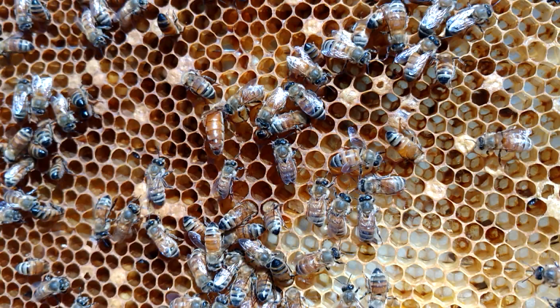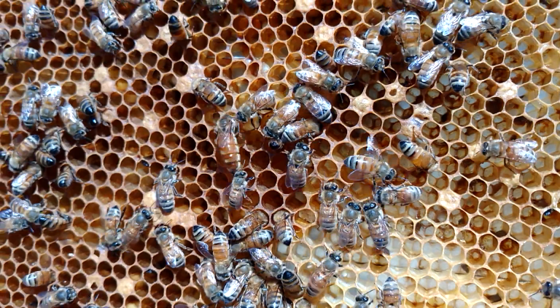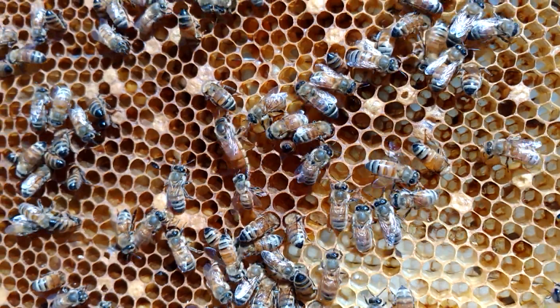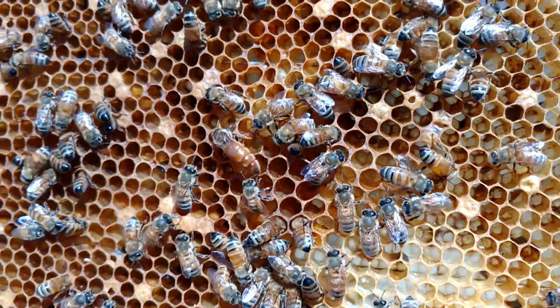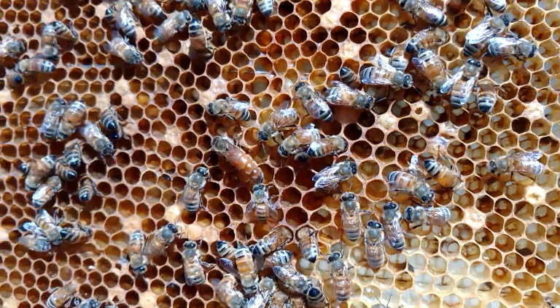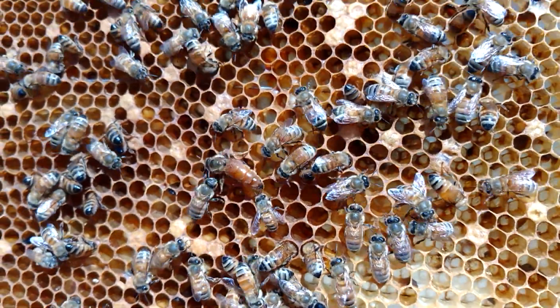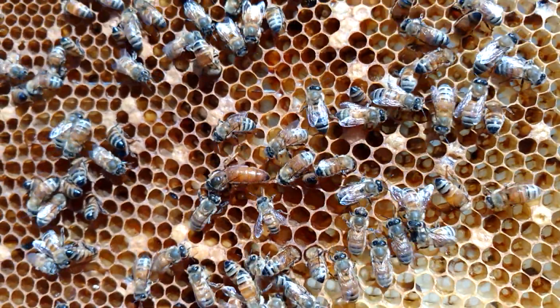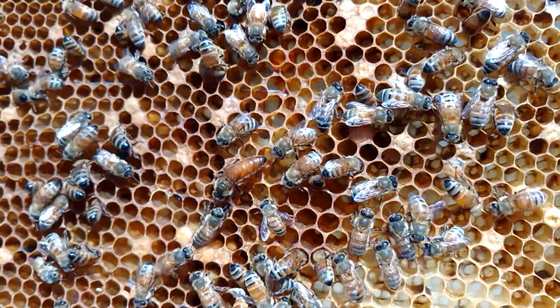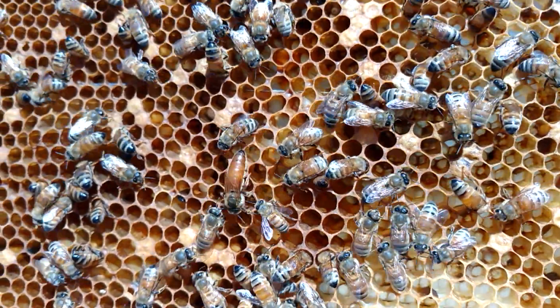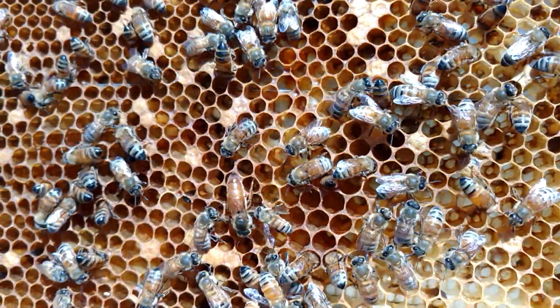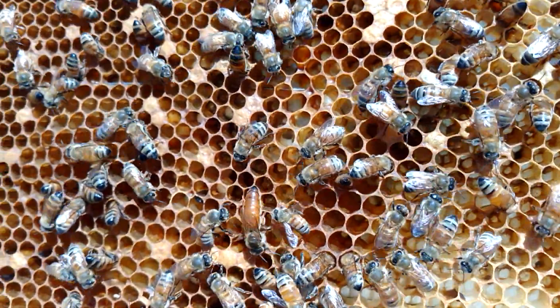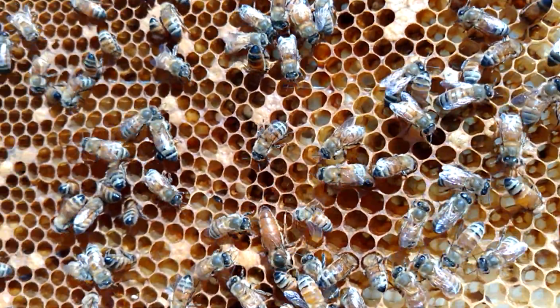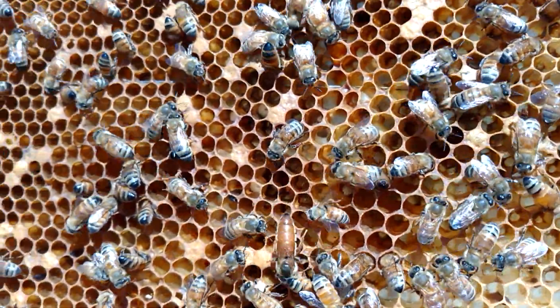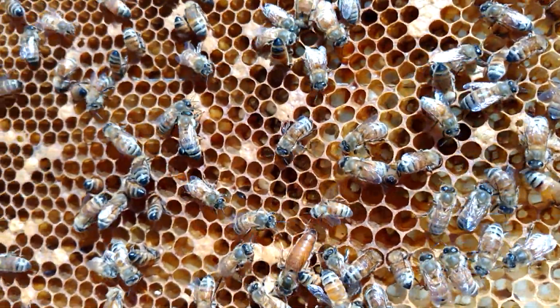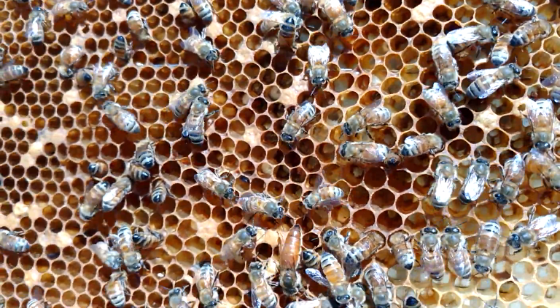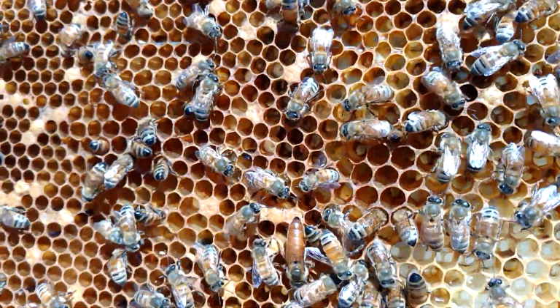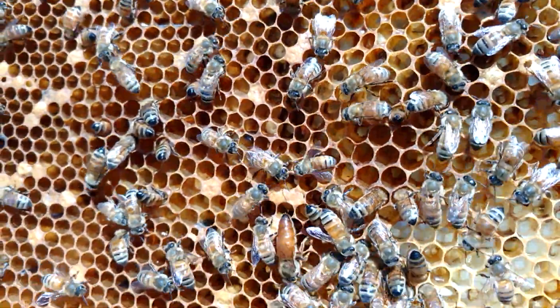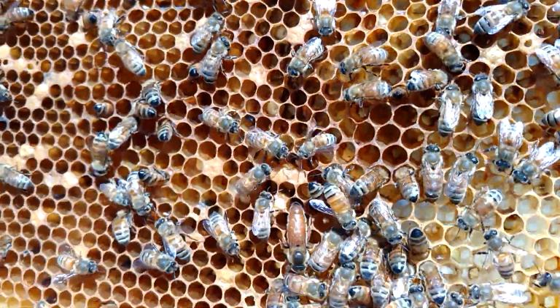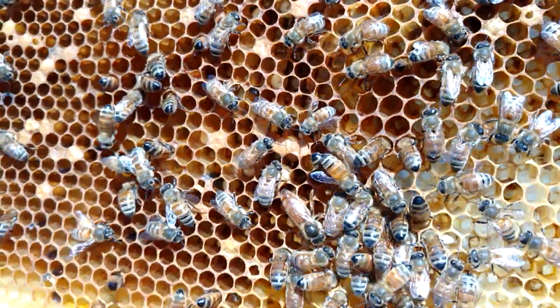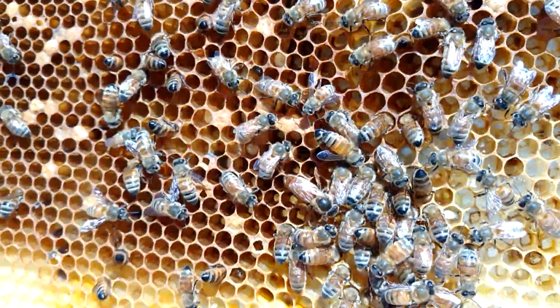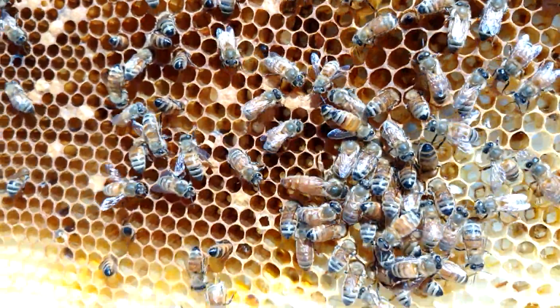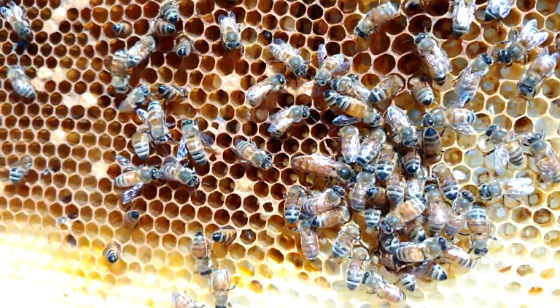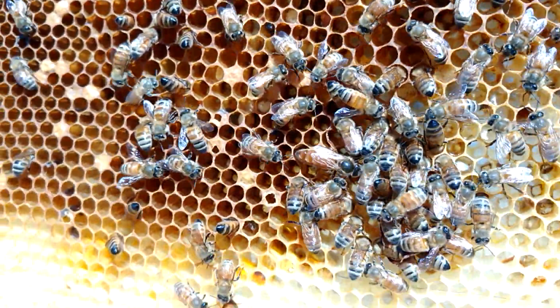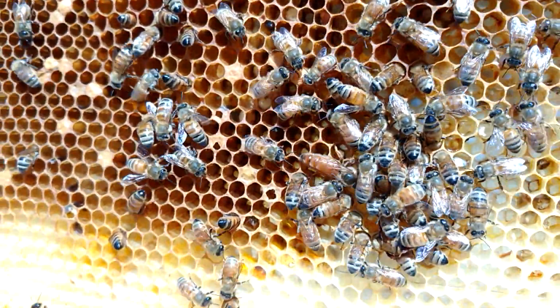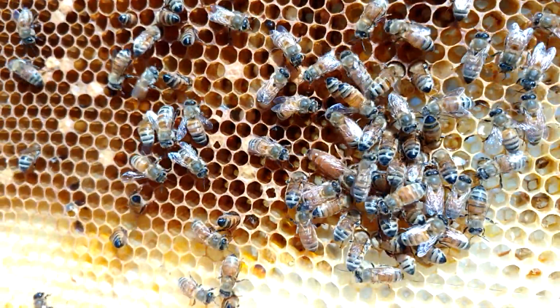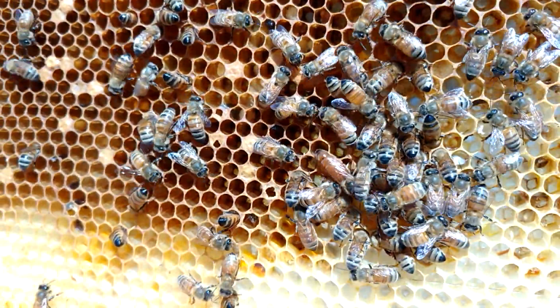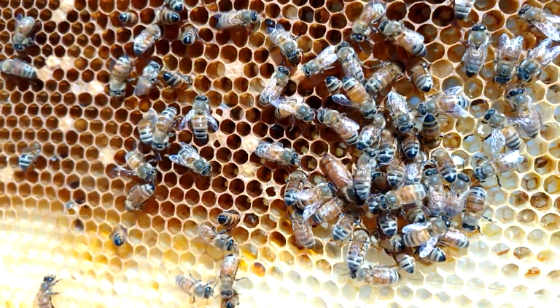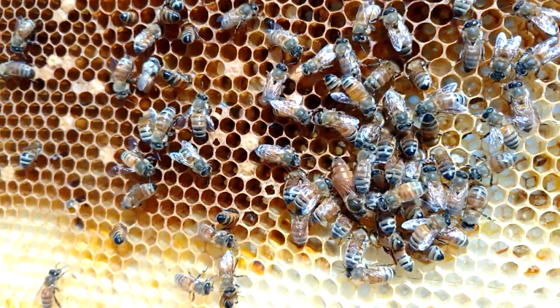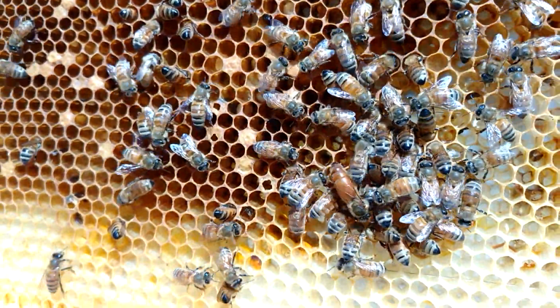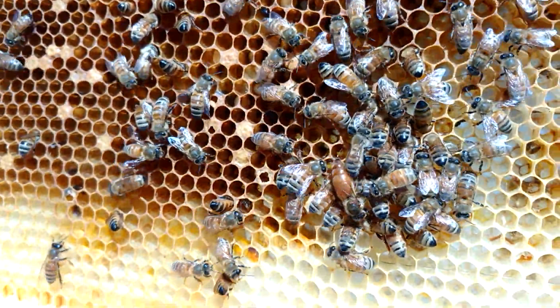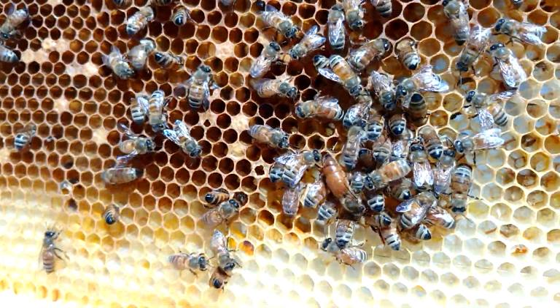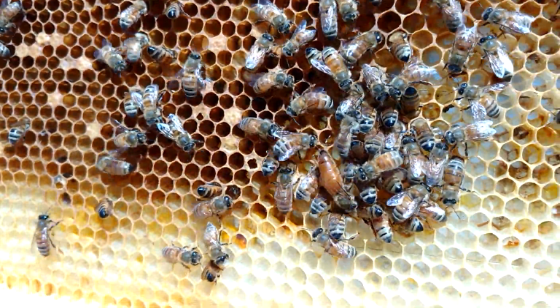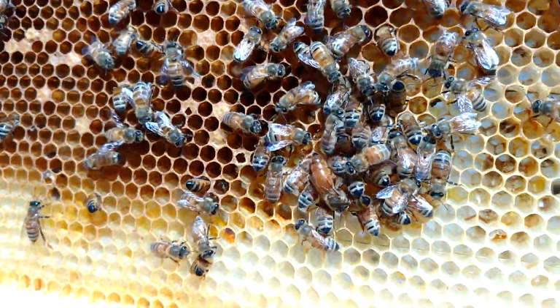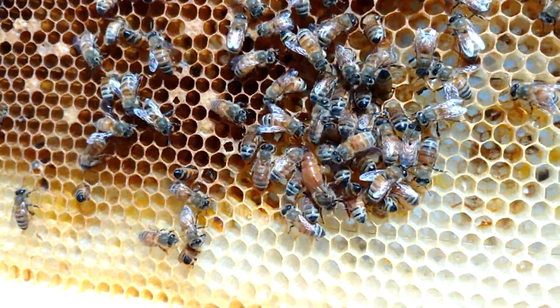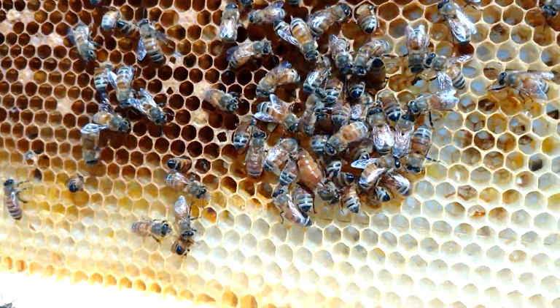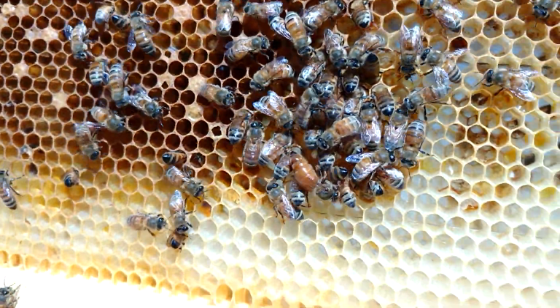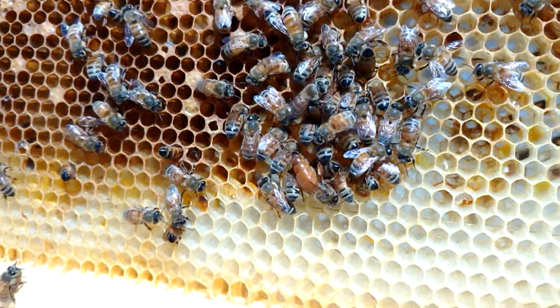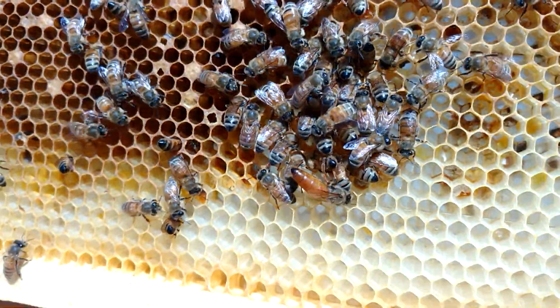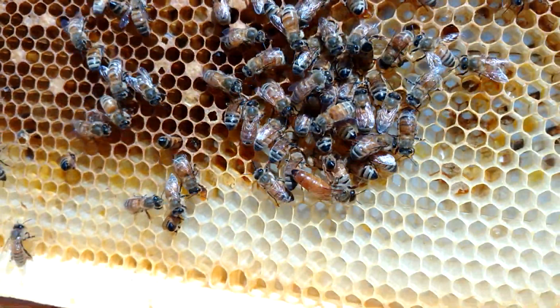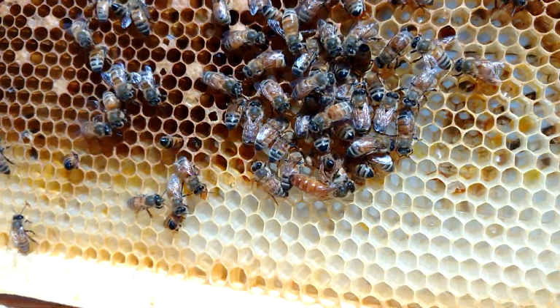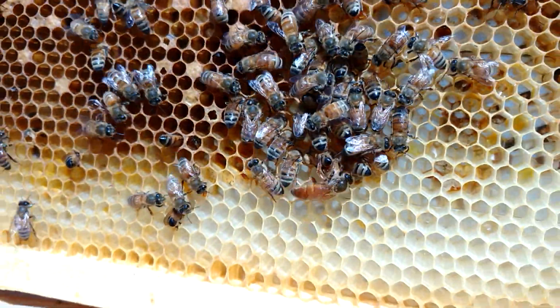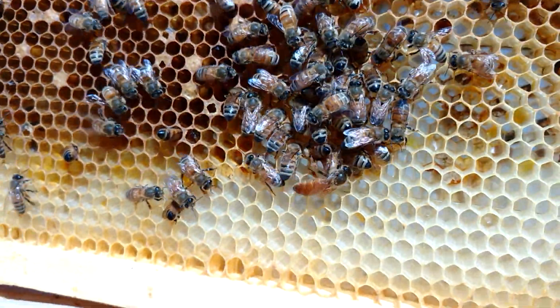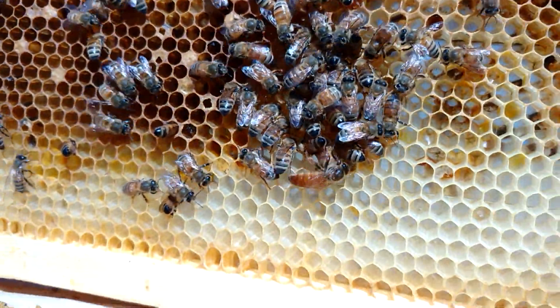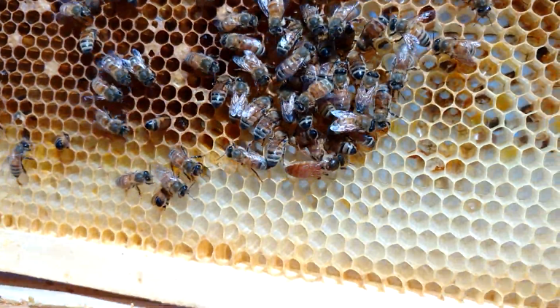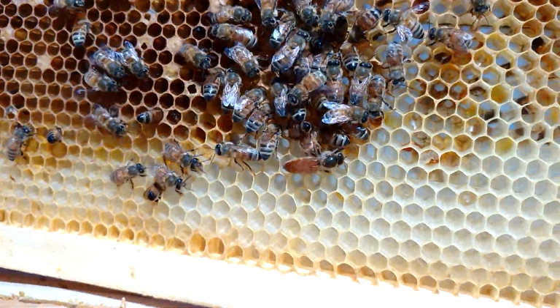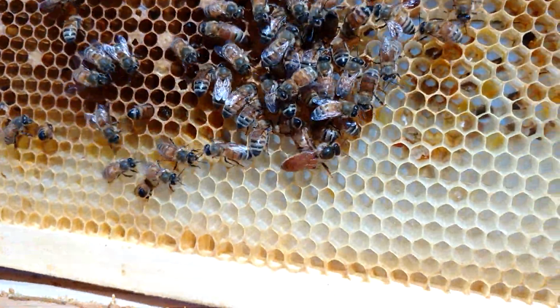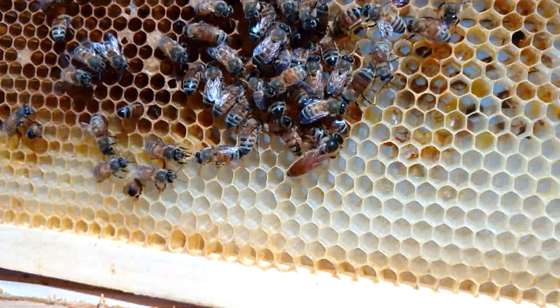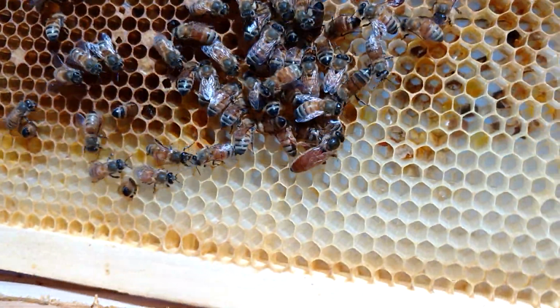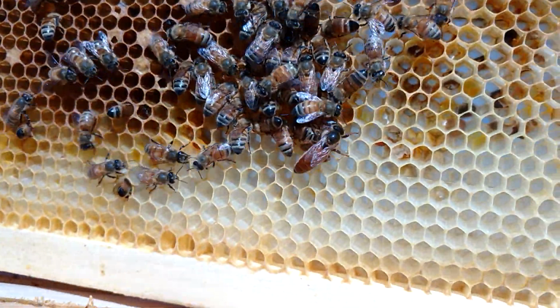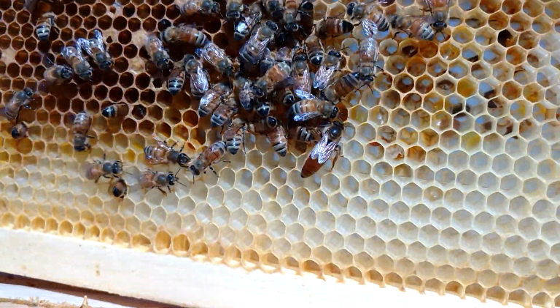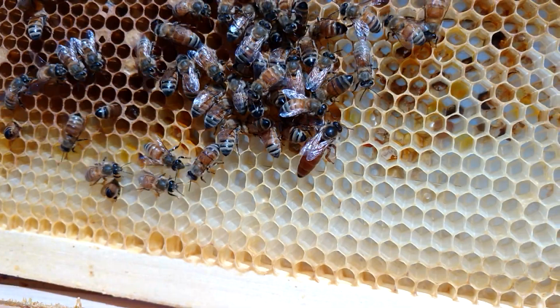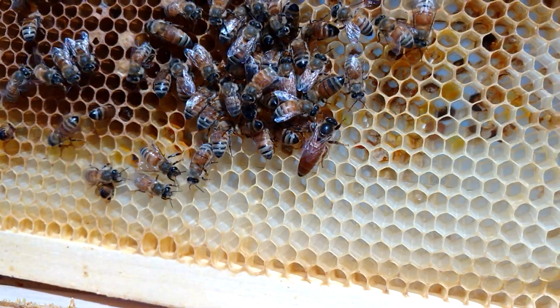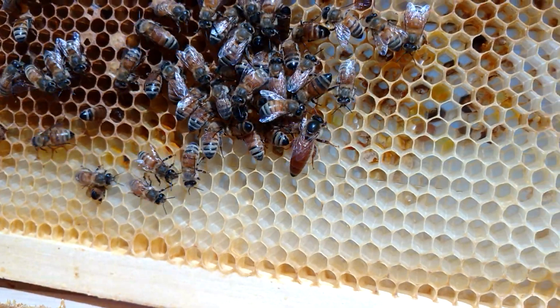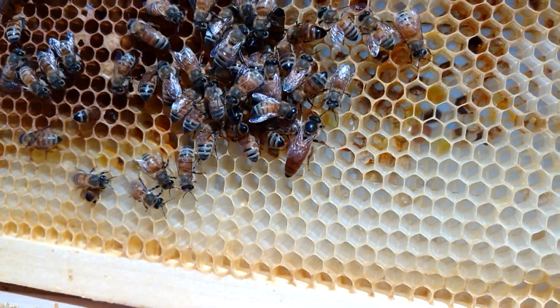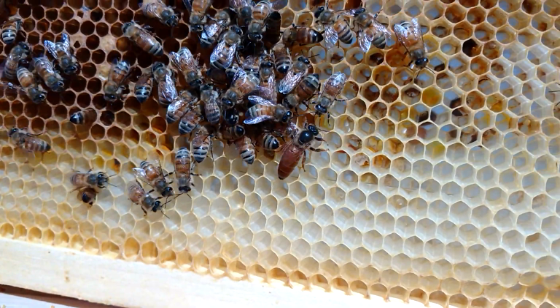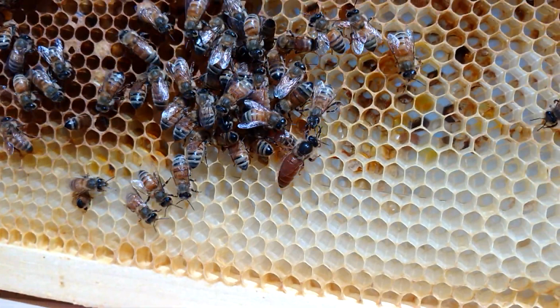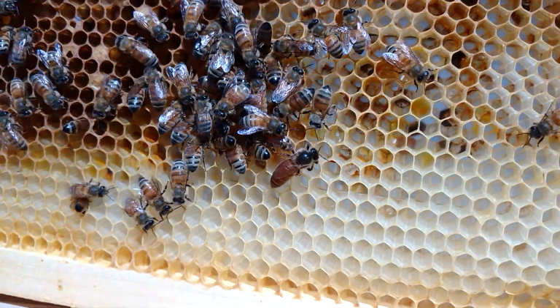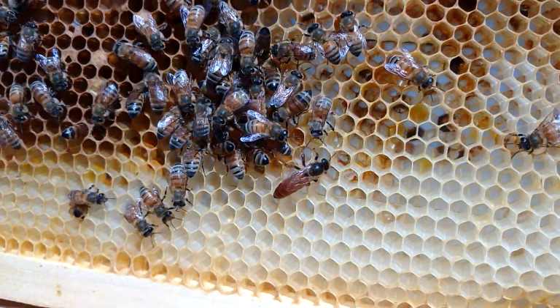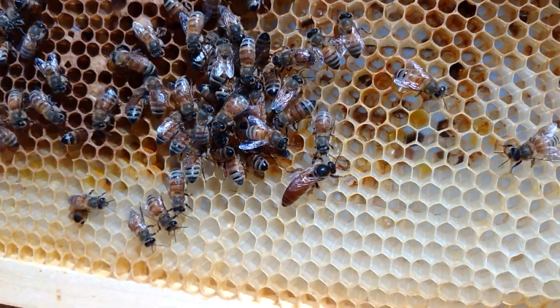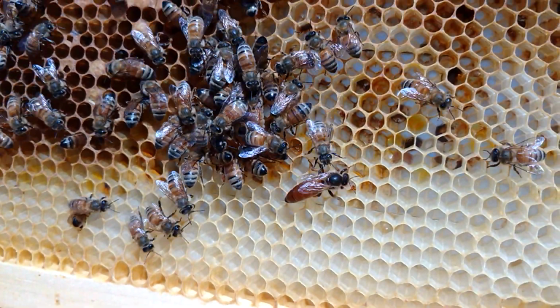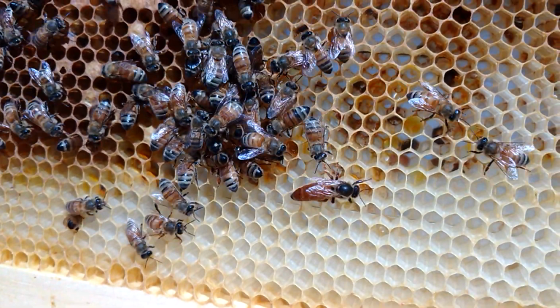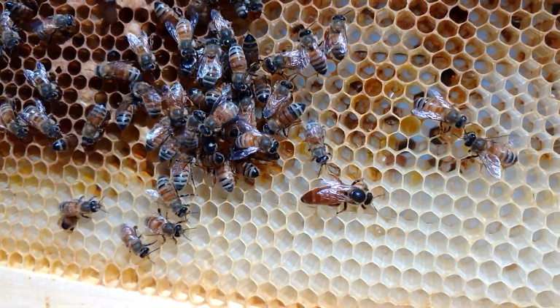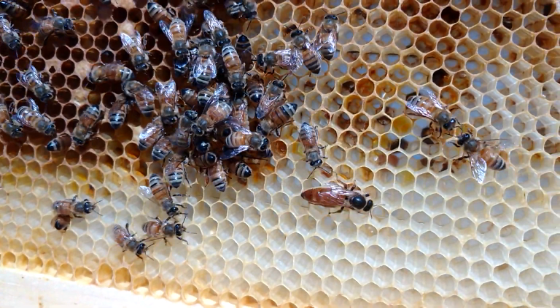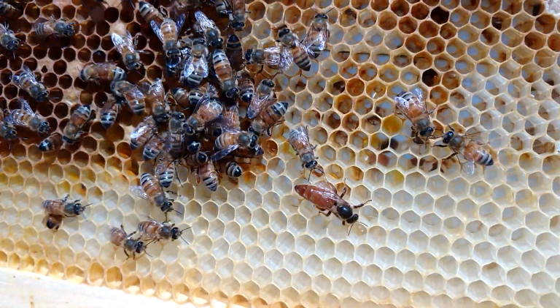Alright, here's one of my hives. This is the biggest one I've got and it's having issues.